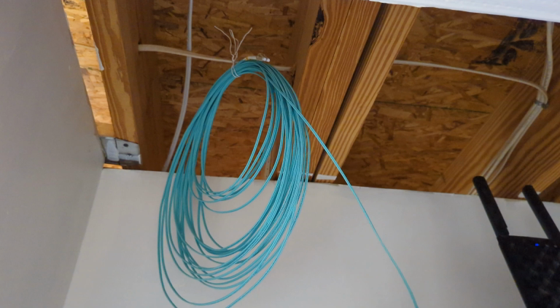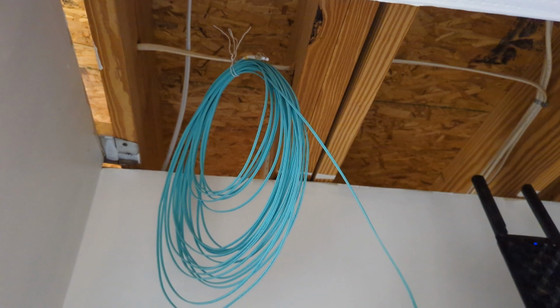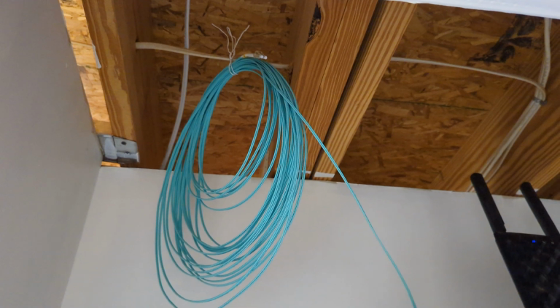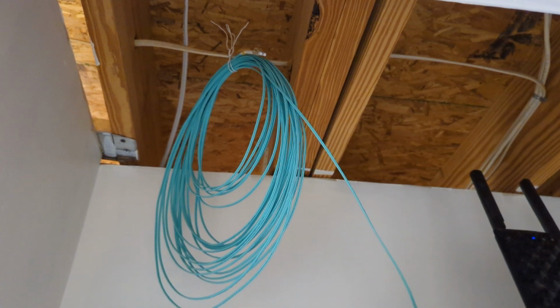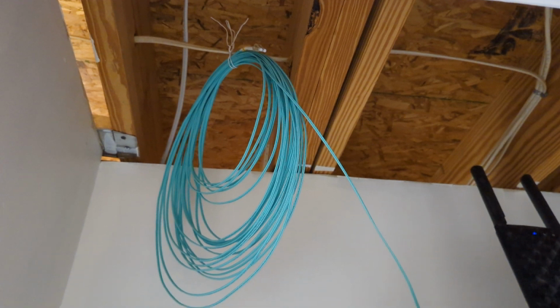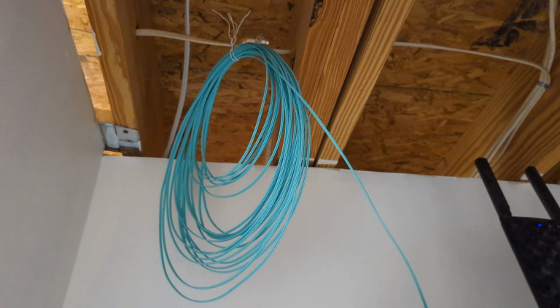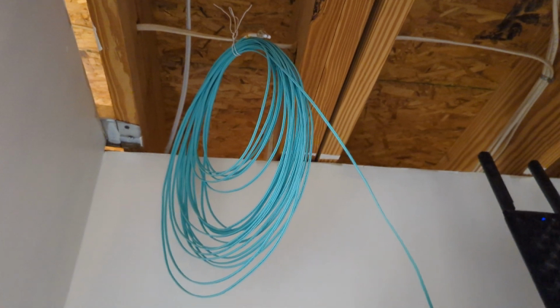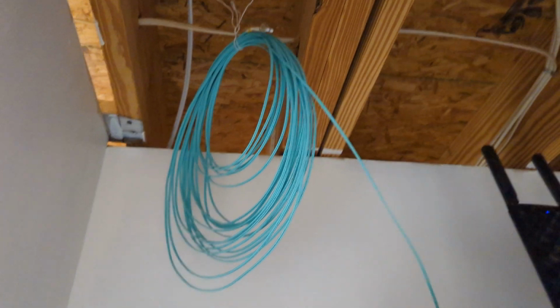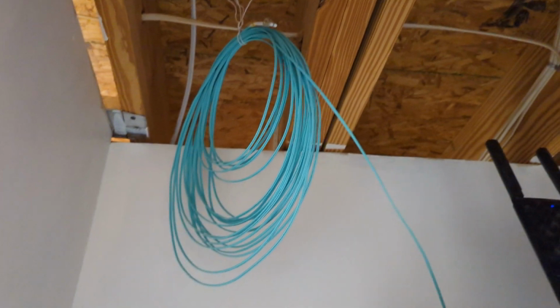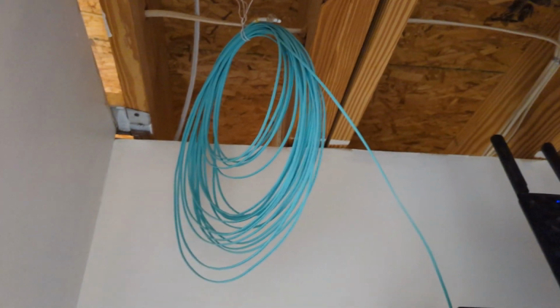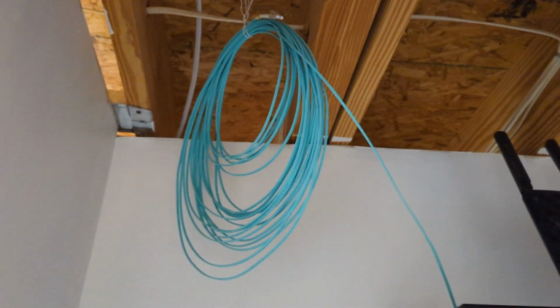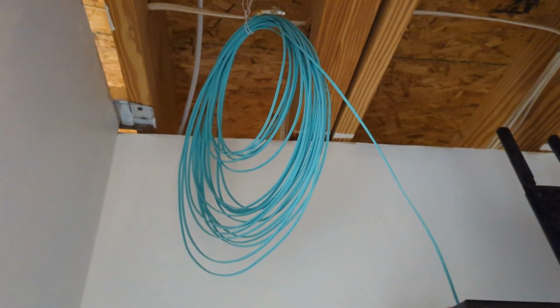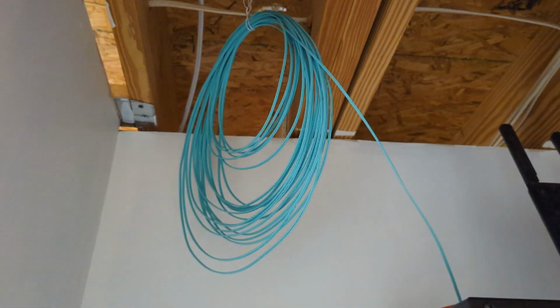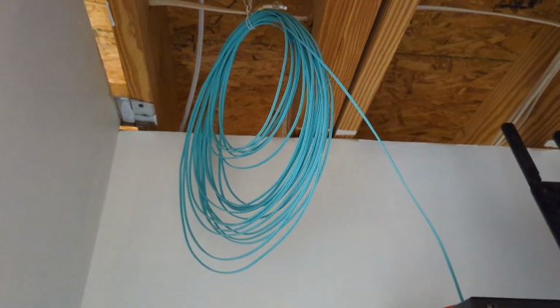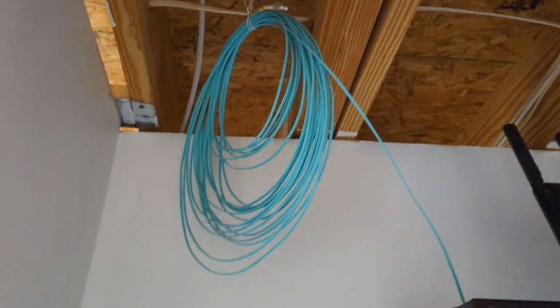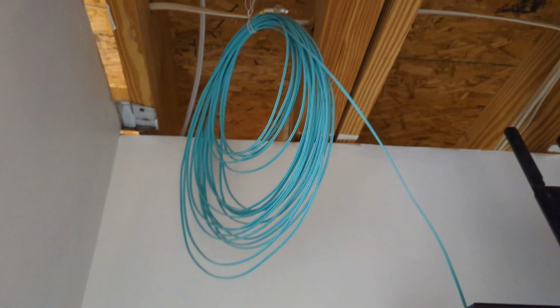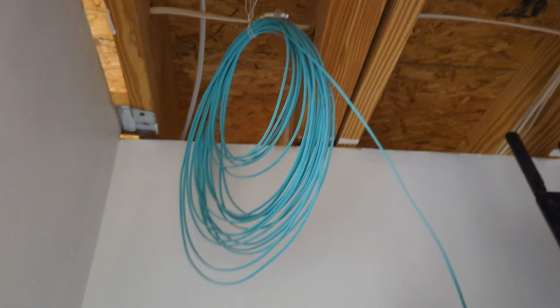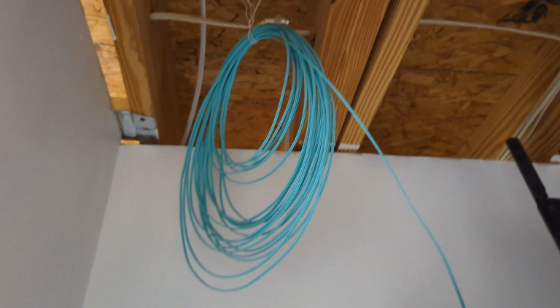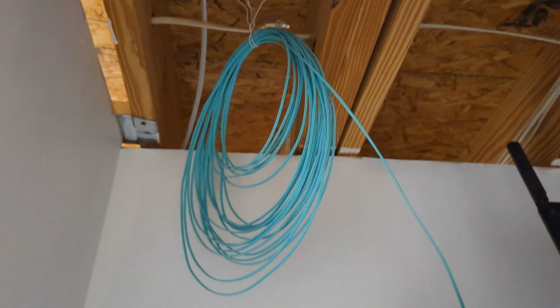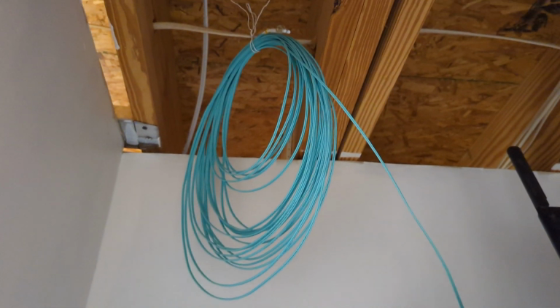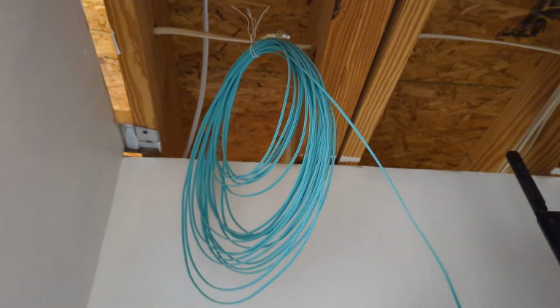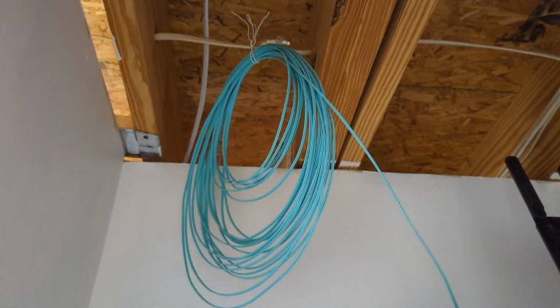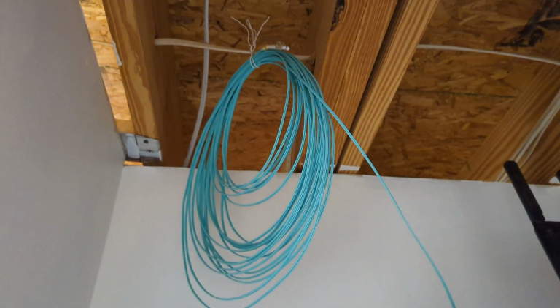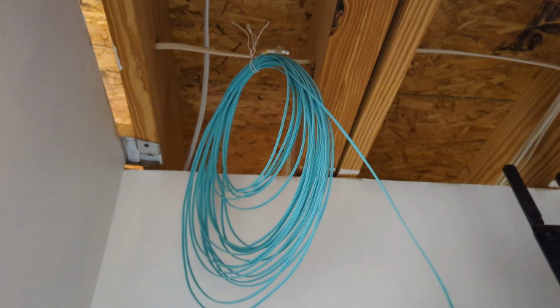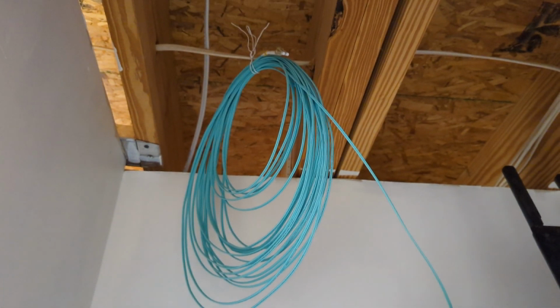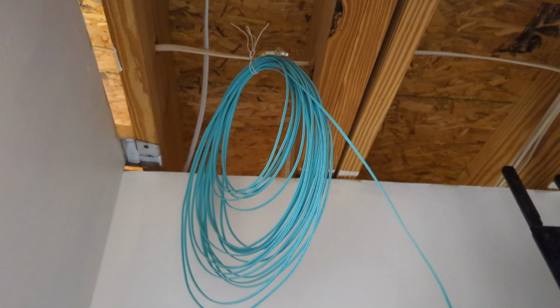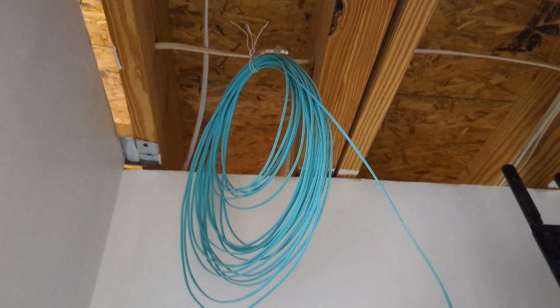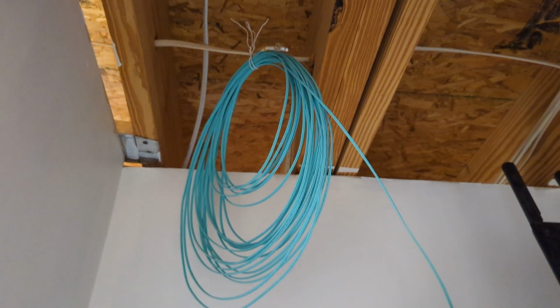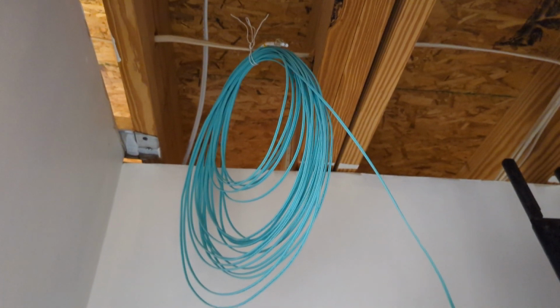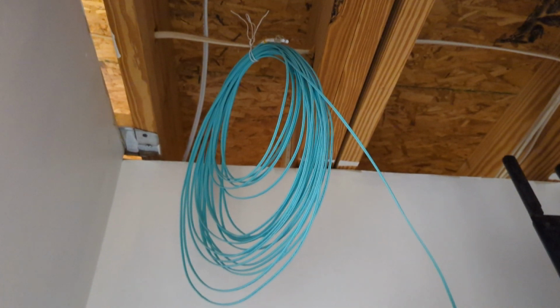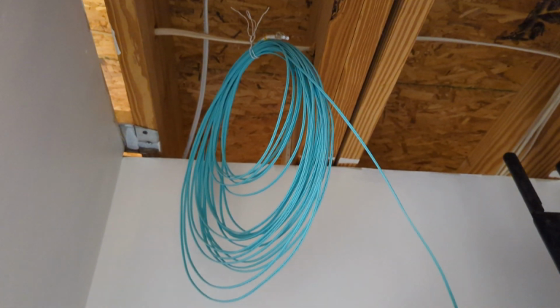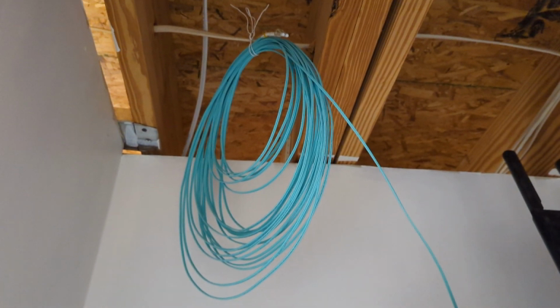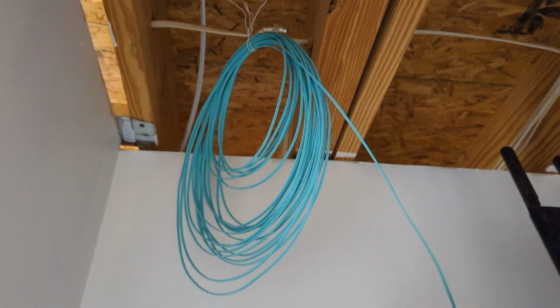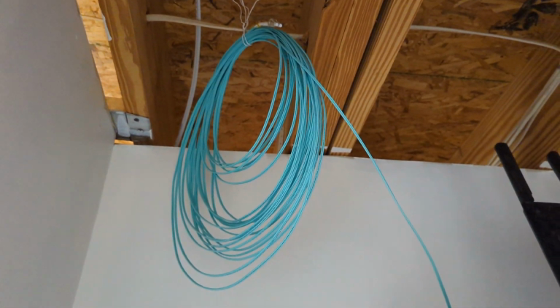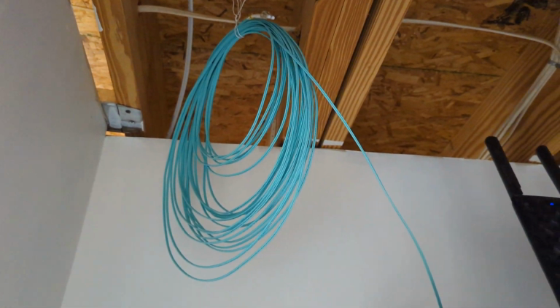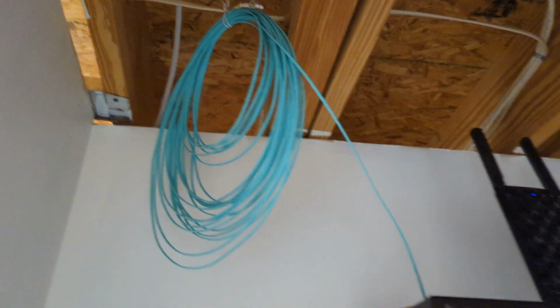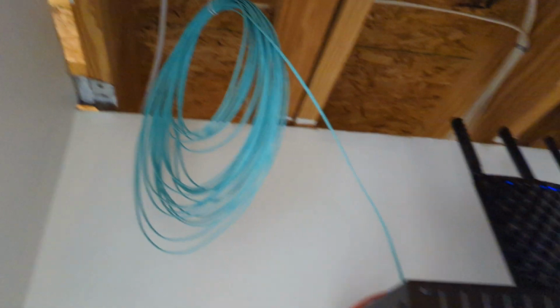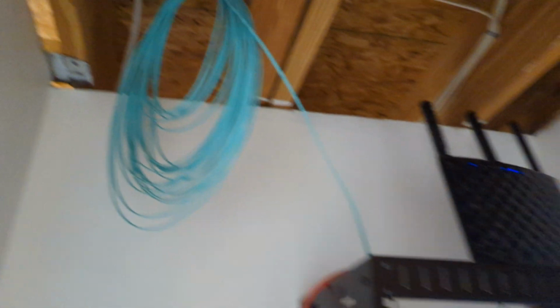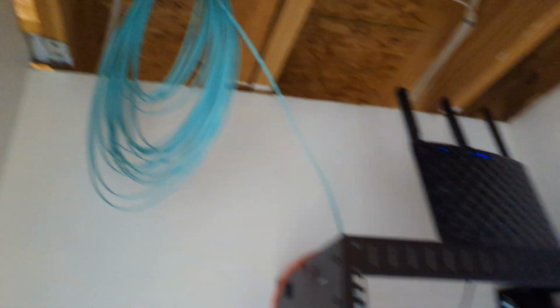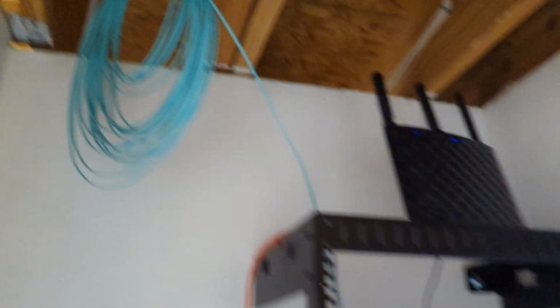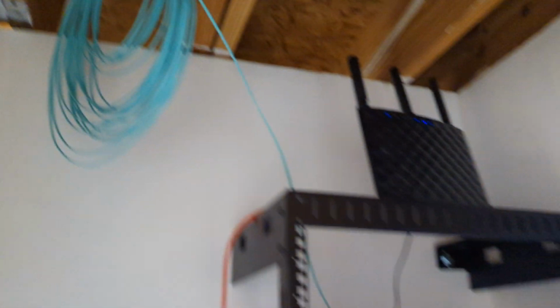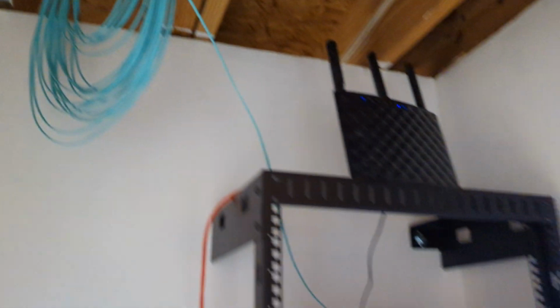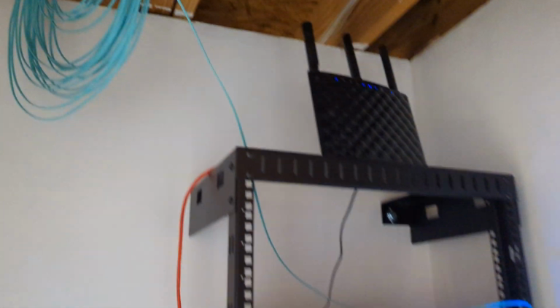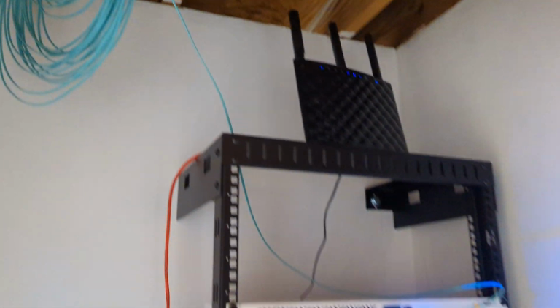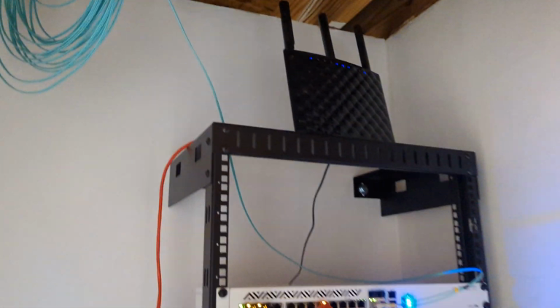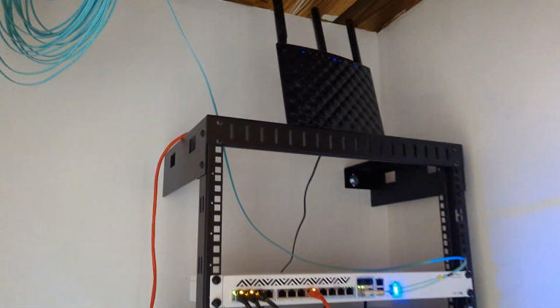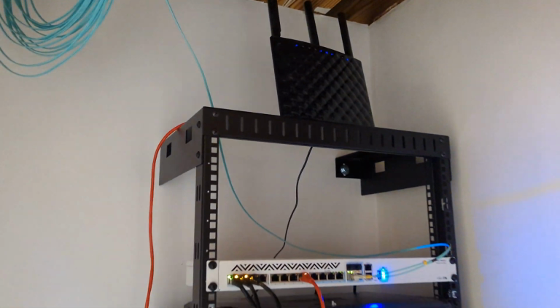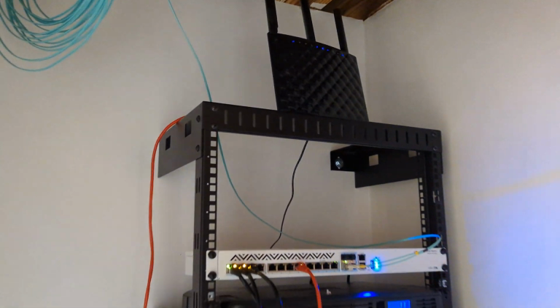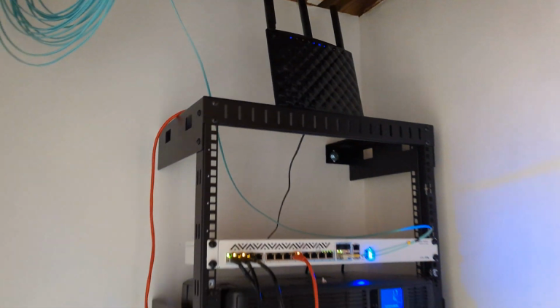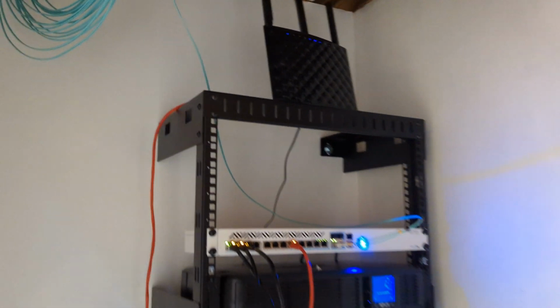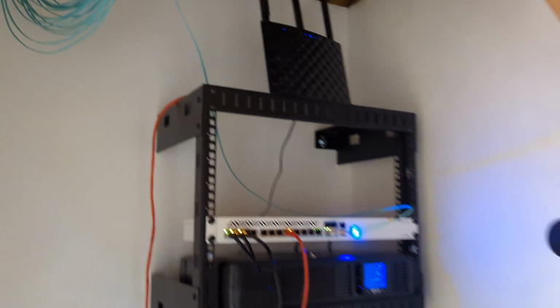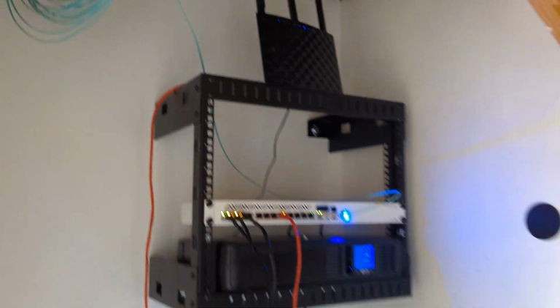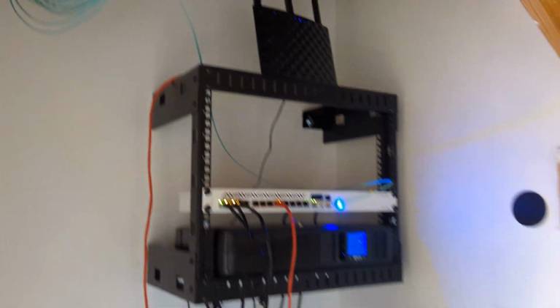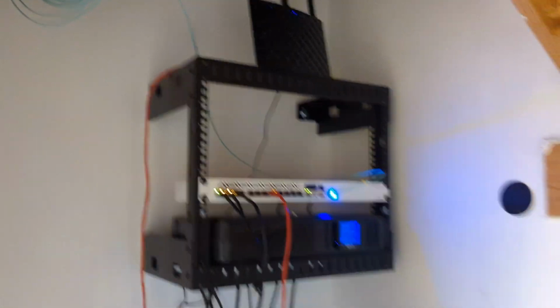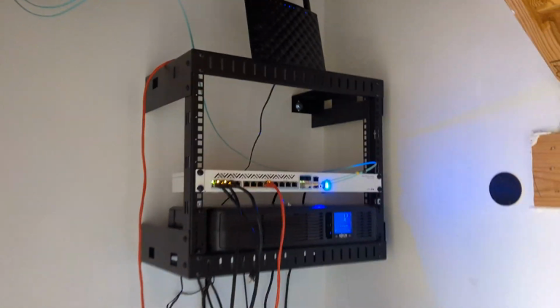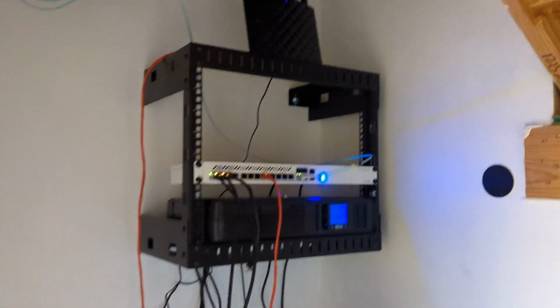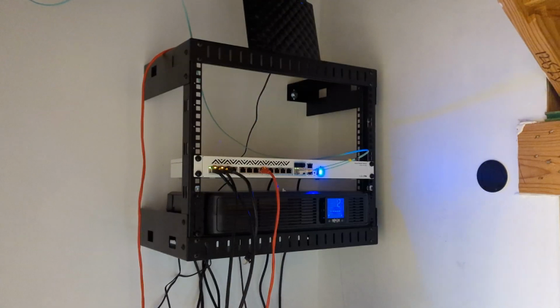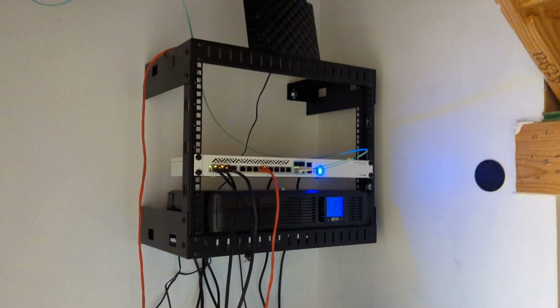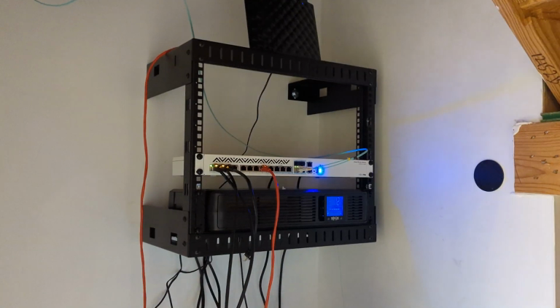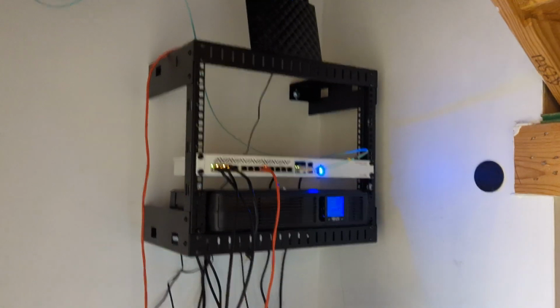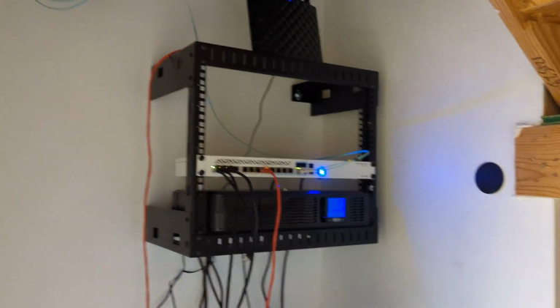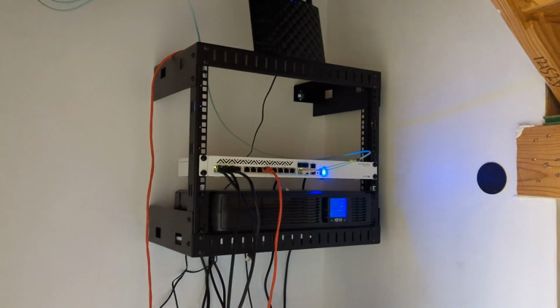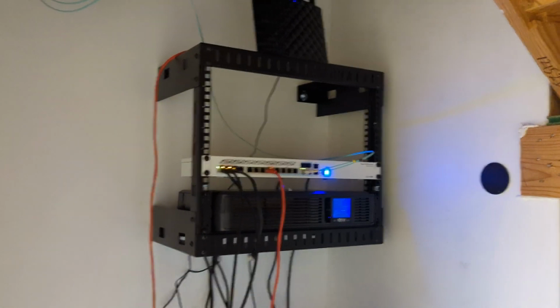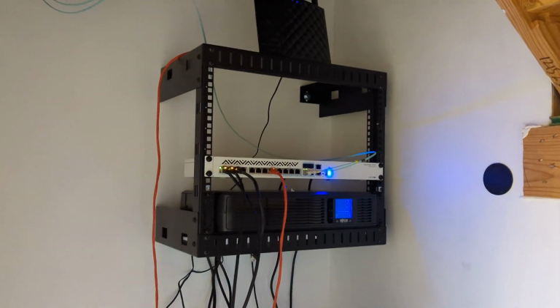I would rather have extra fiber cable — just loop it like so, keep it out of the way — in case I ever need to relocate my networking room.